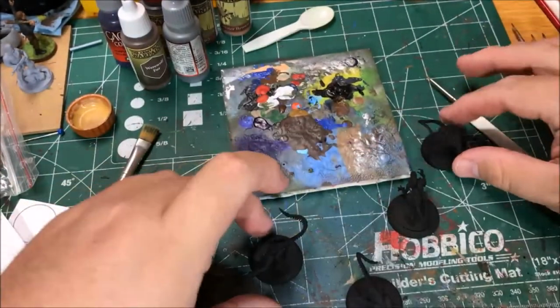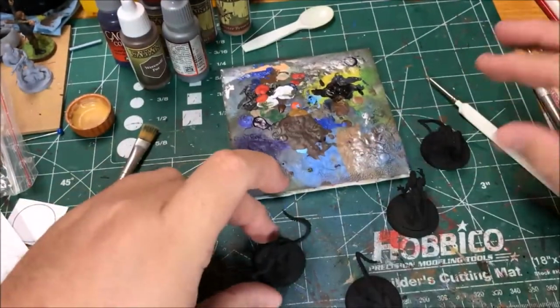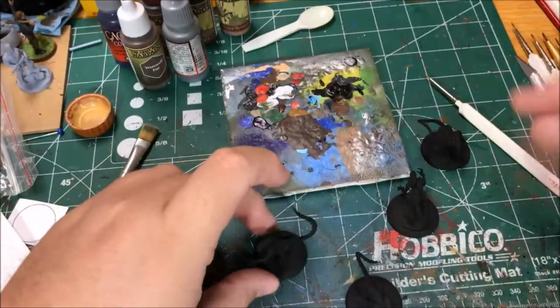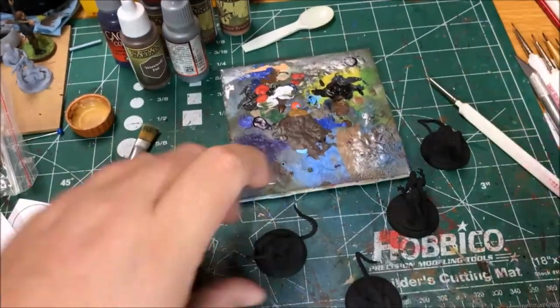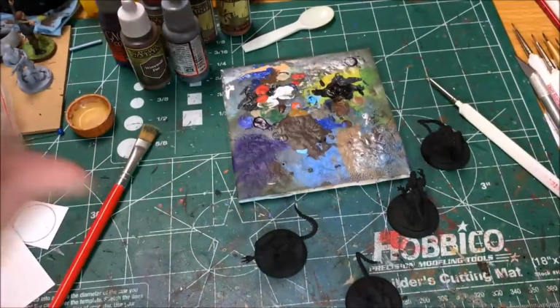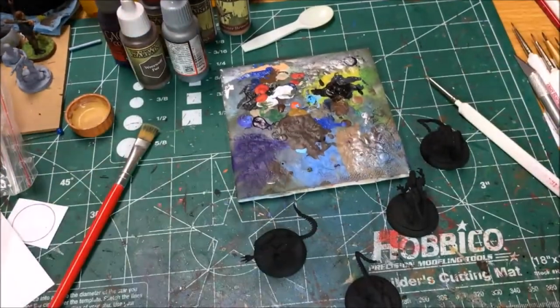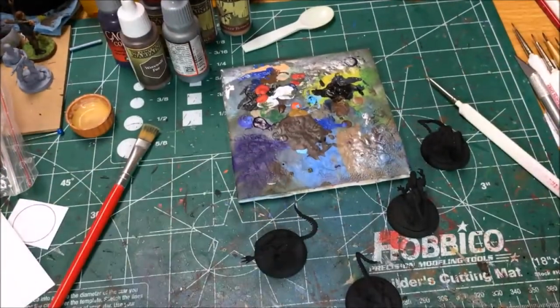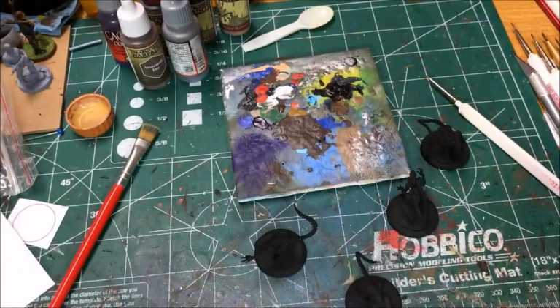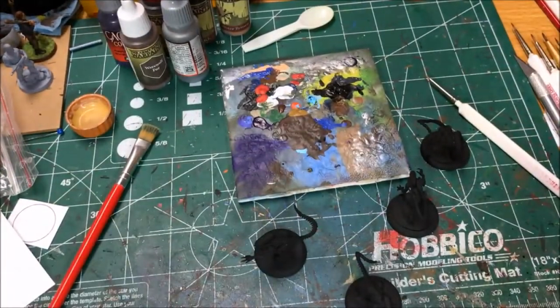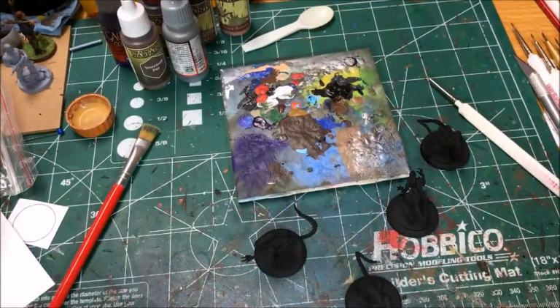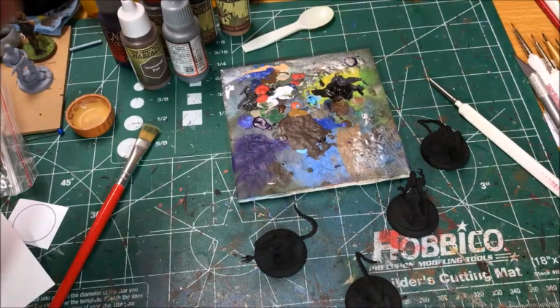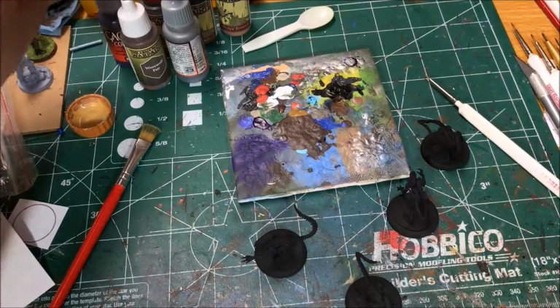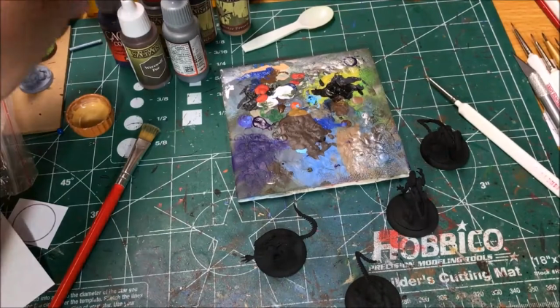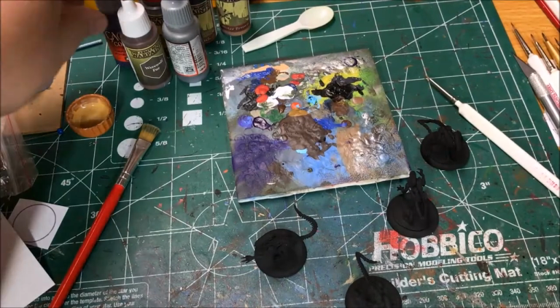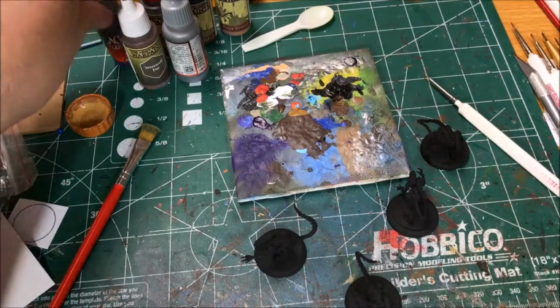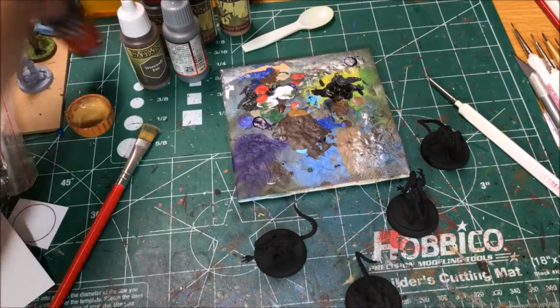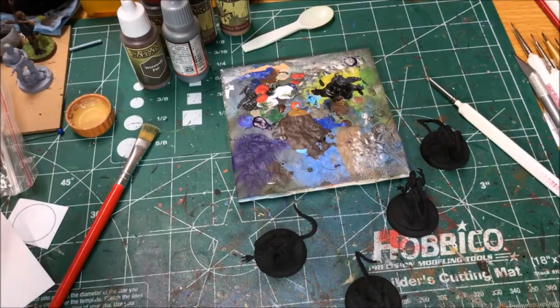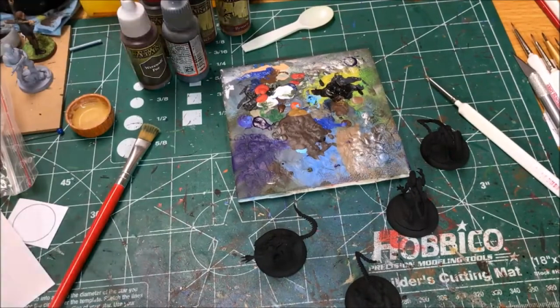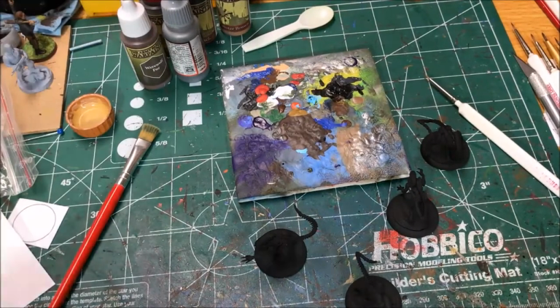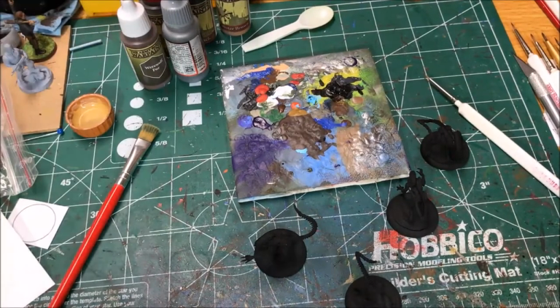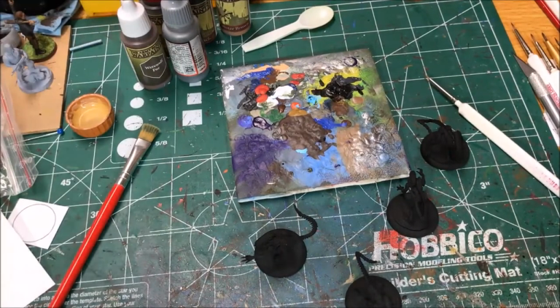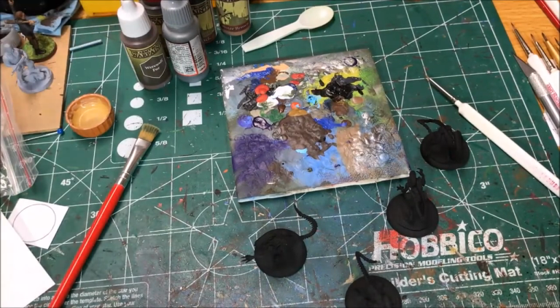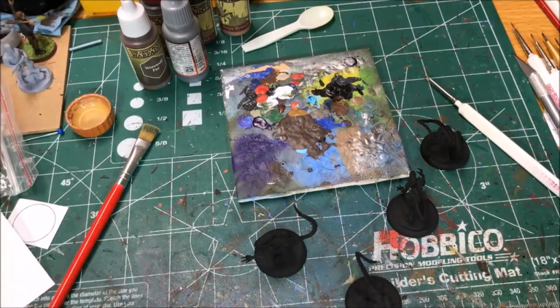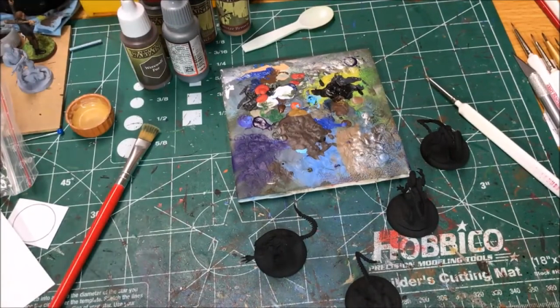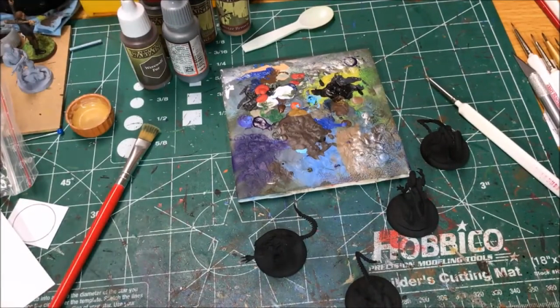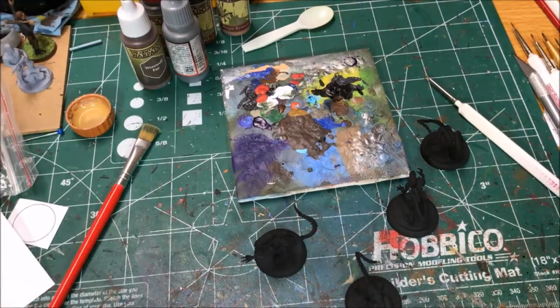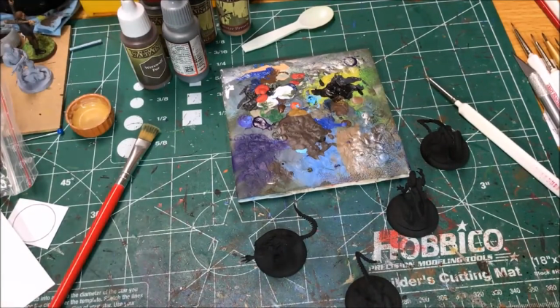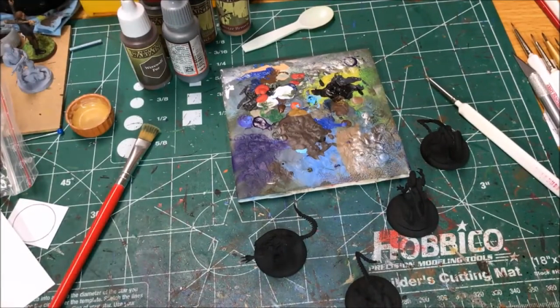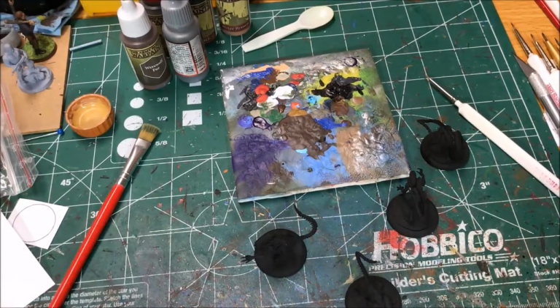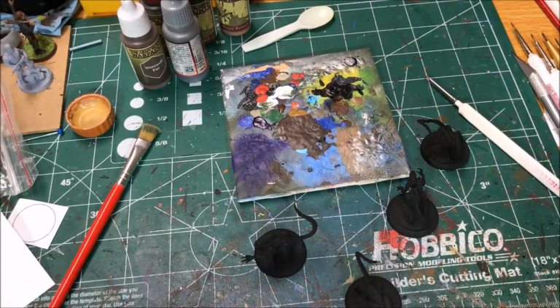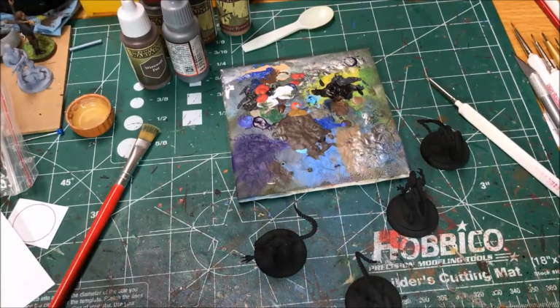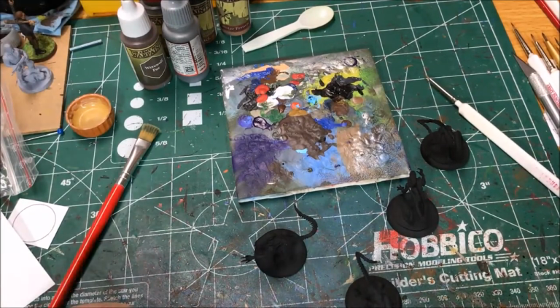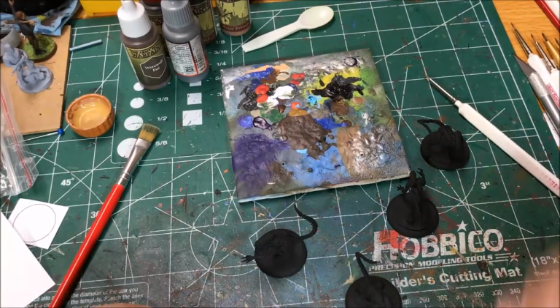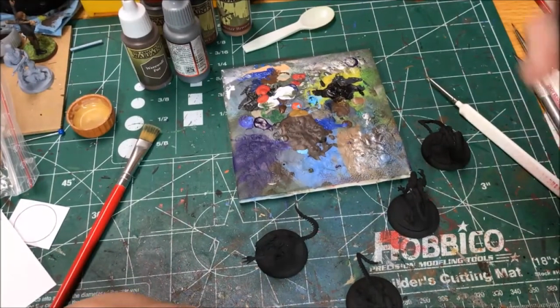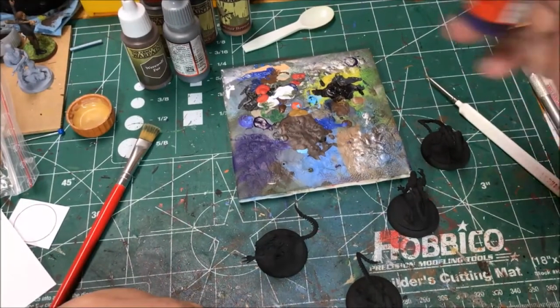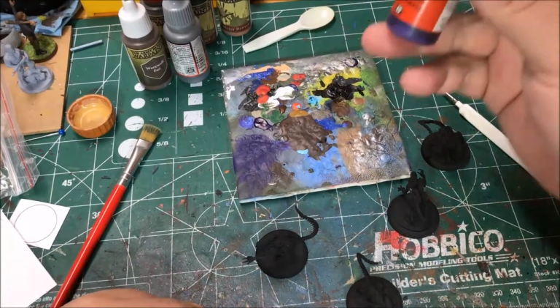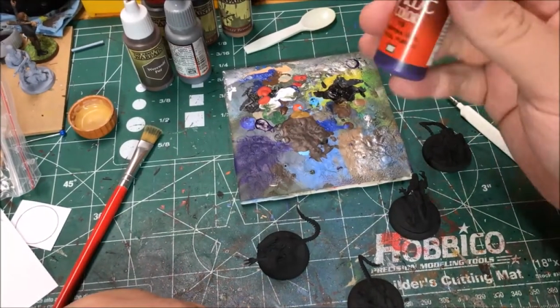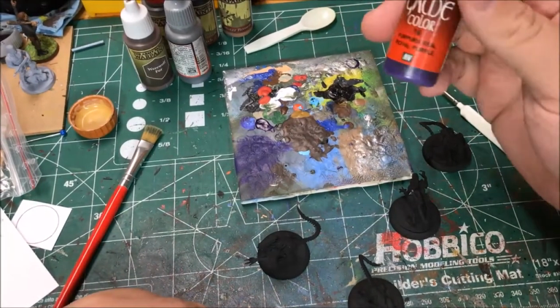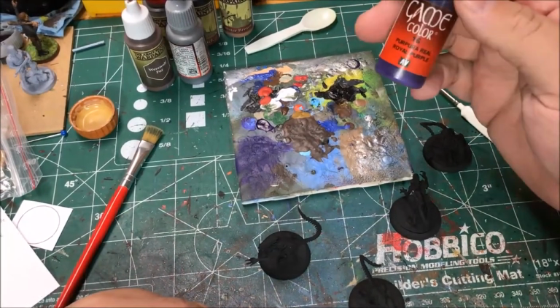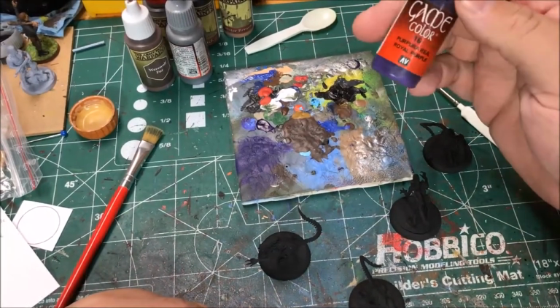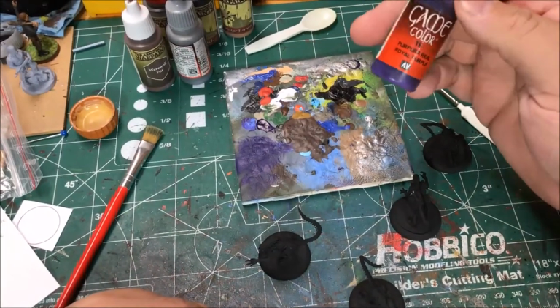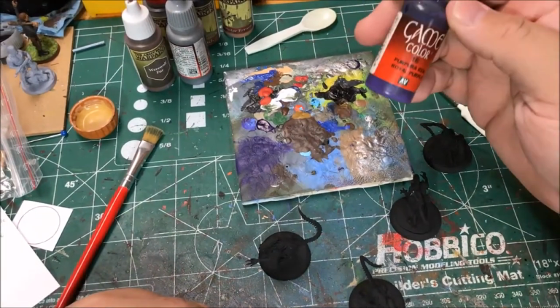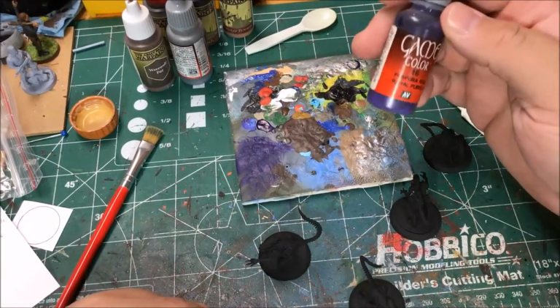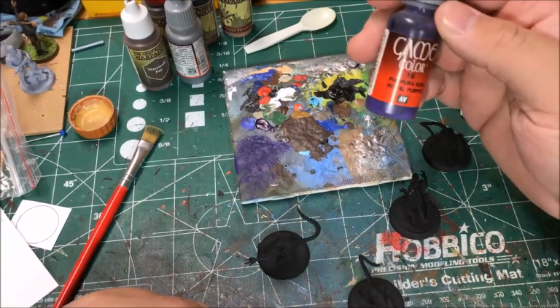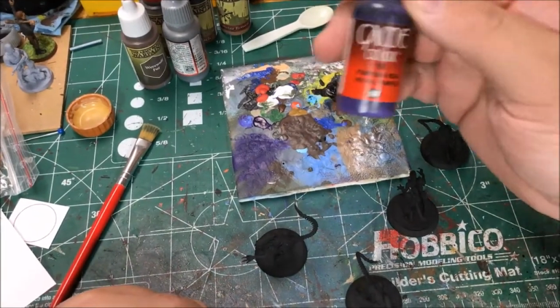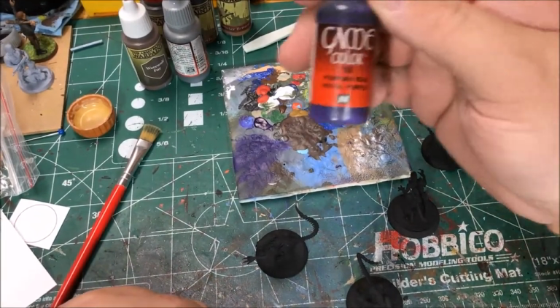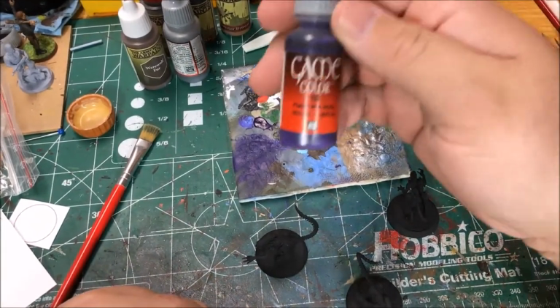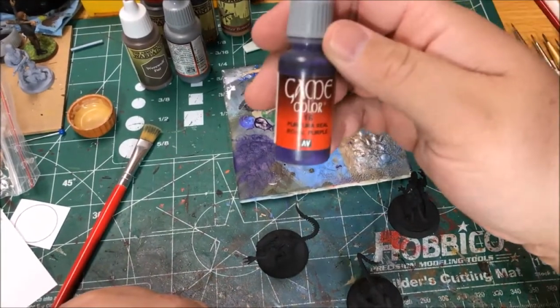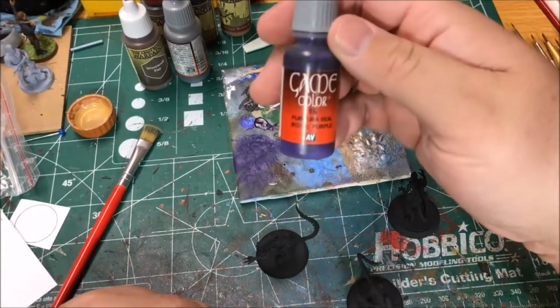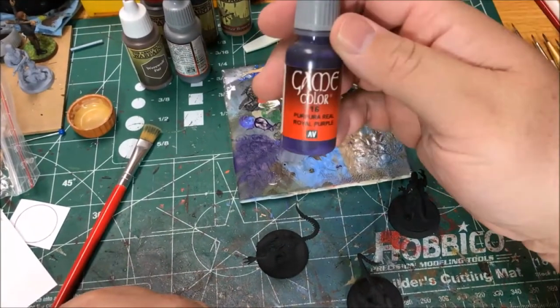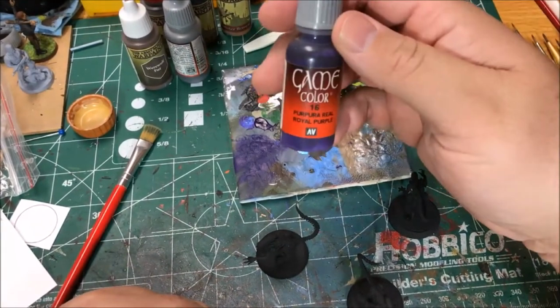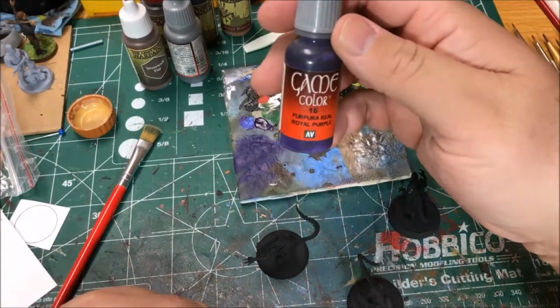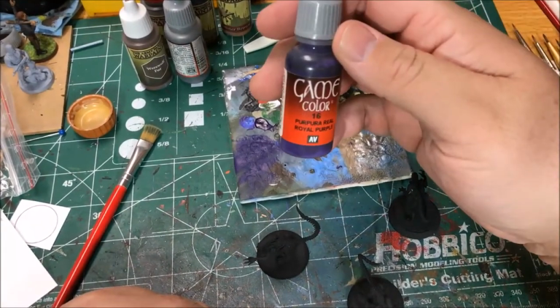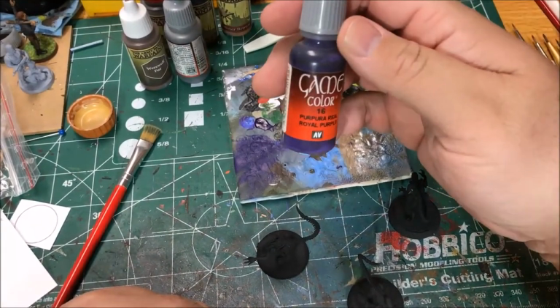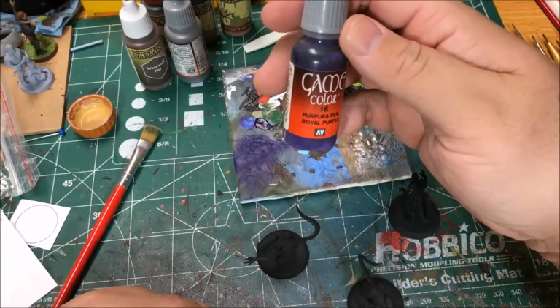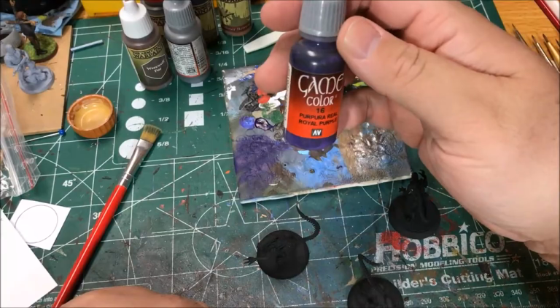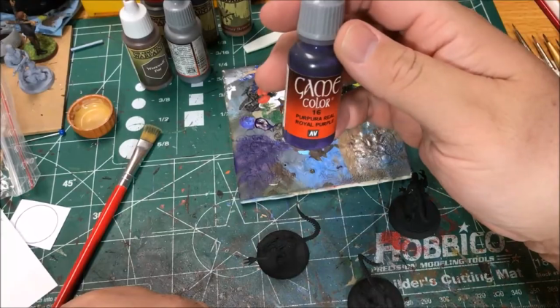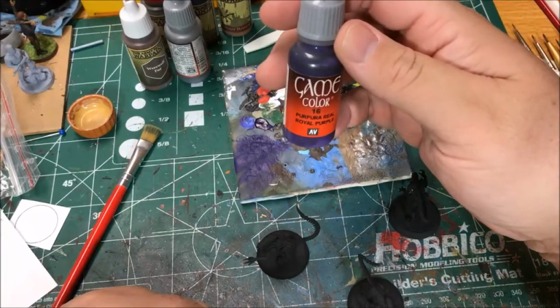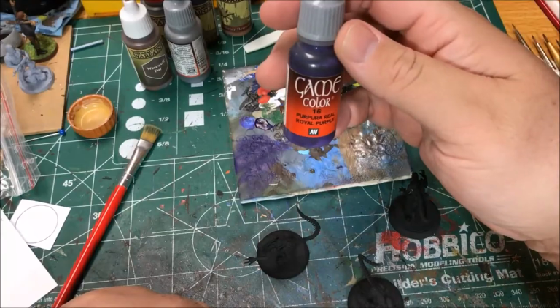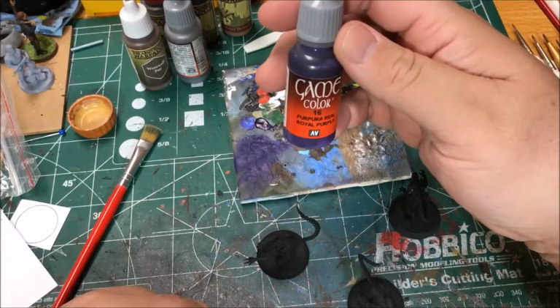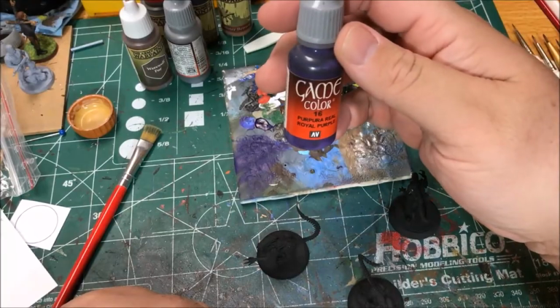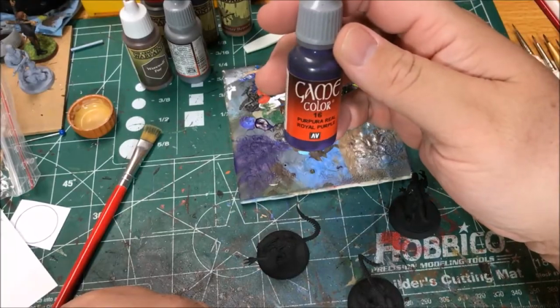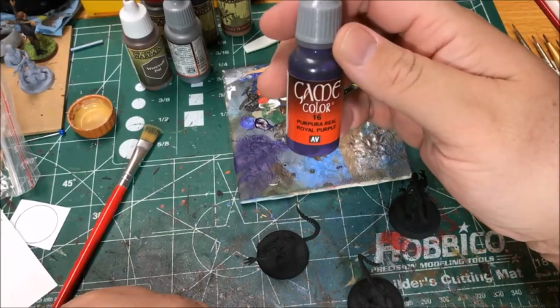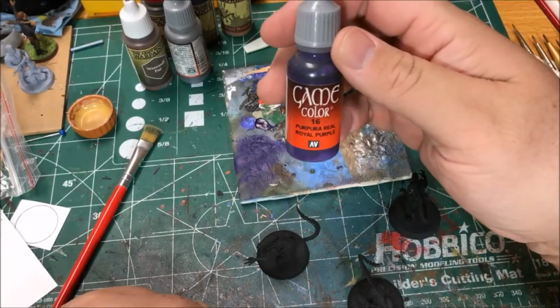So the first thing I'm gonna do is dry brush these with Game Color Royal Purple.